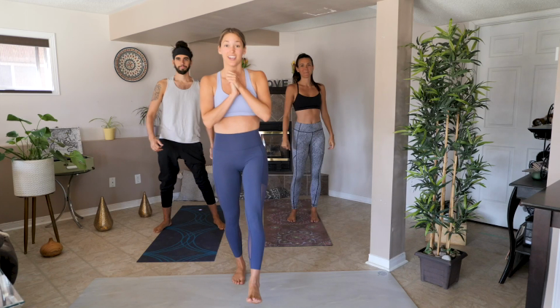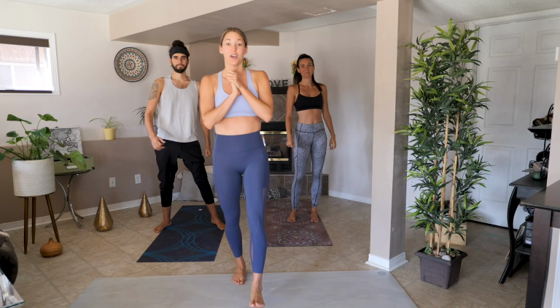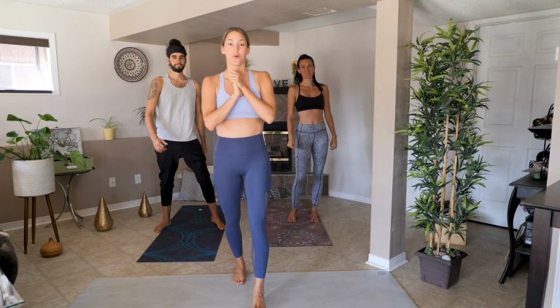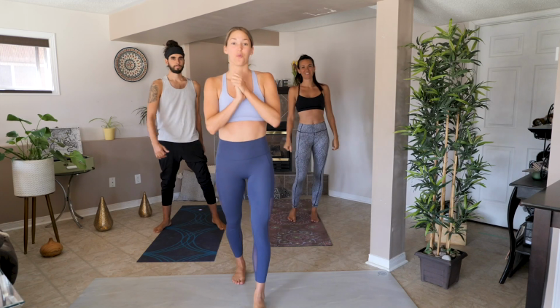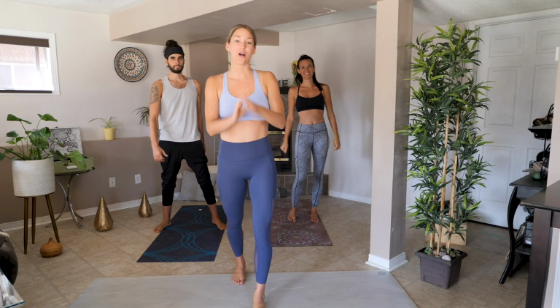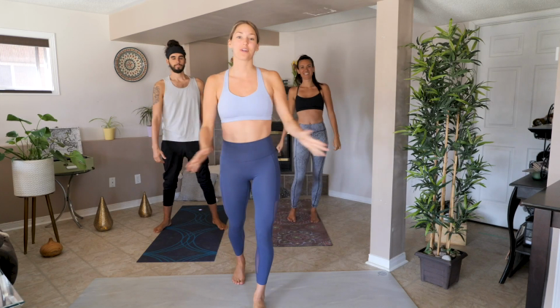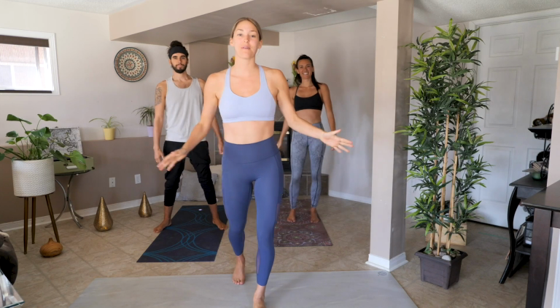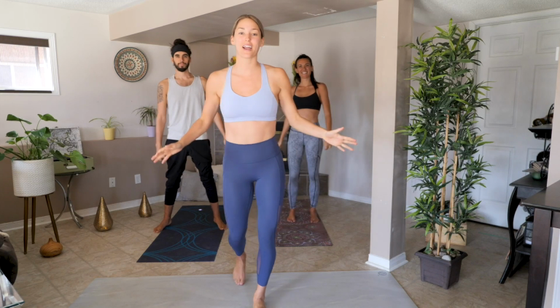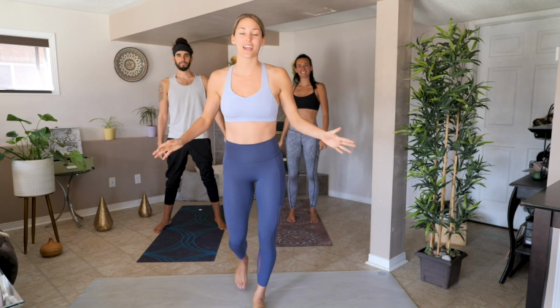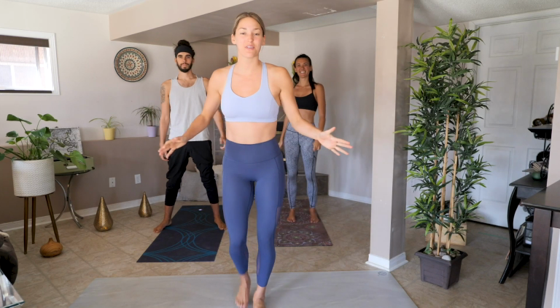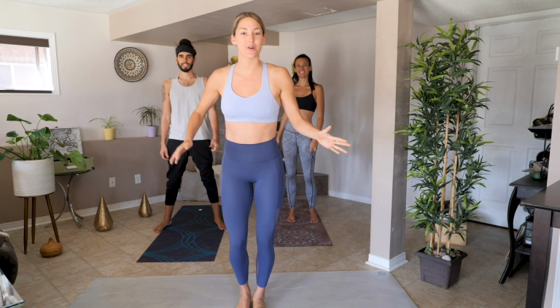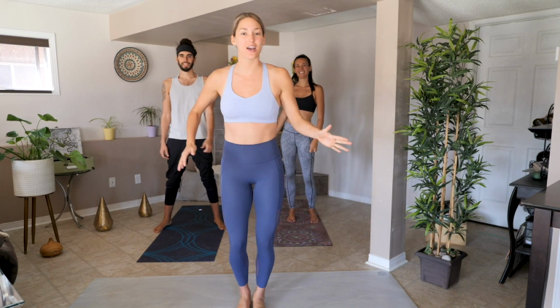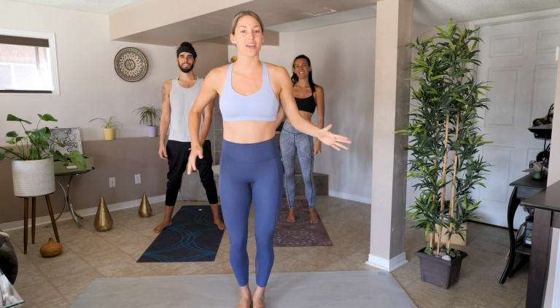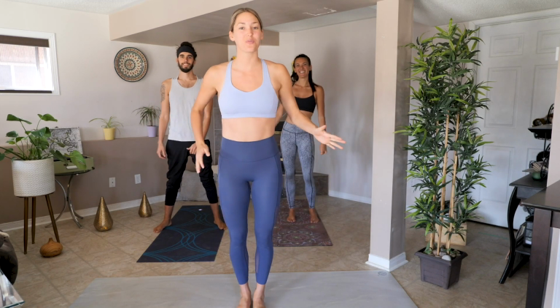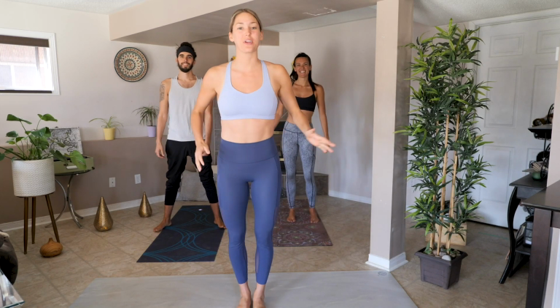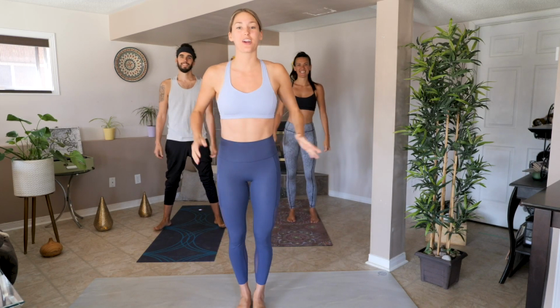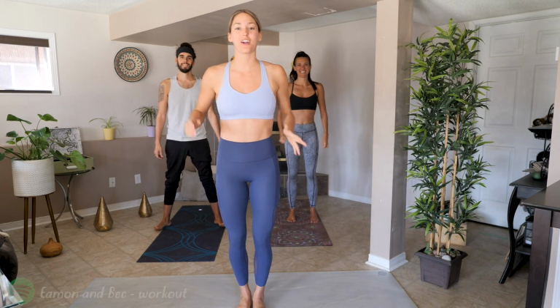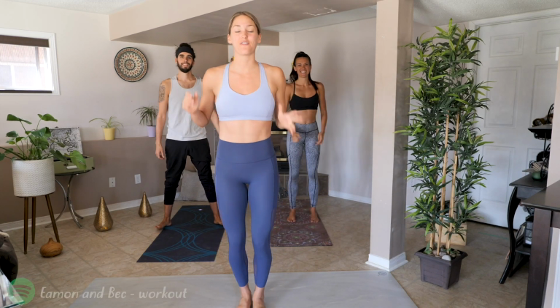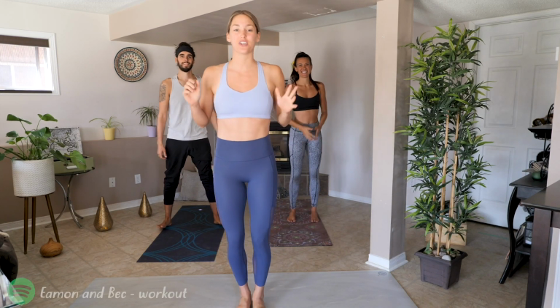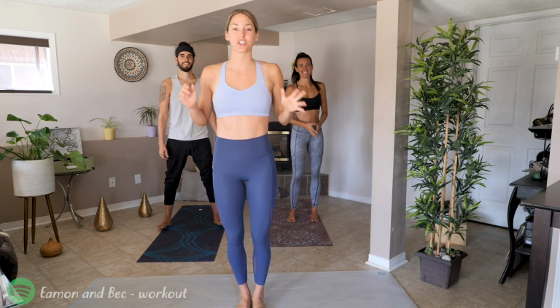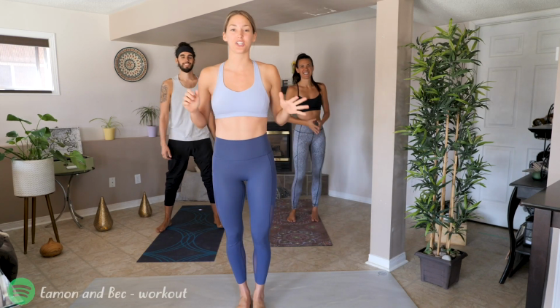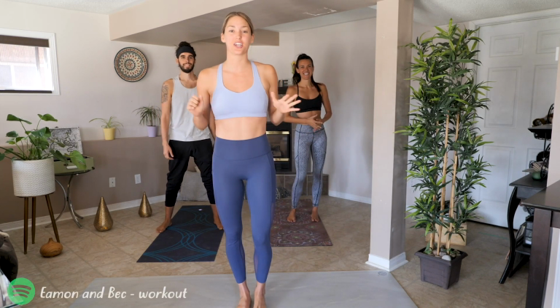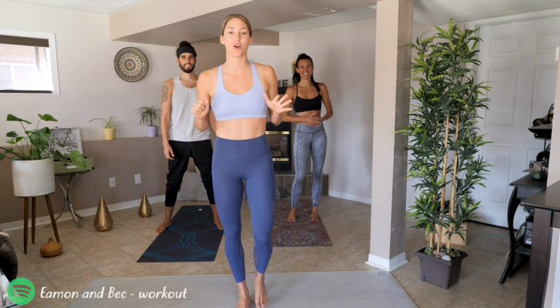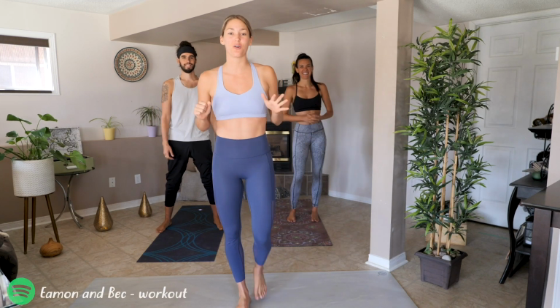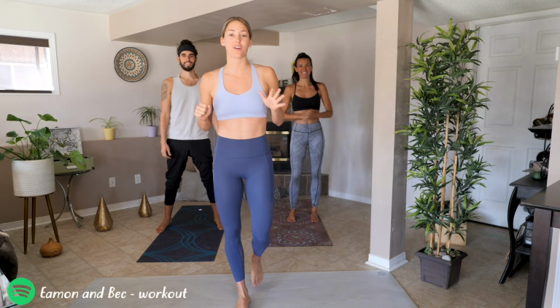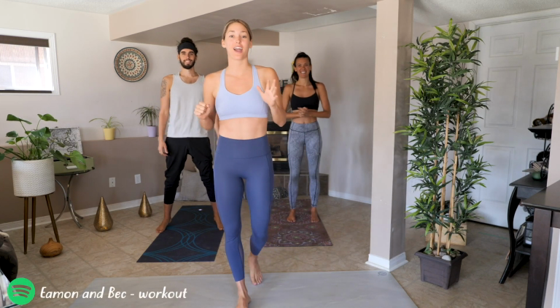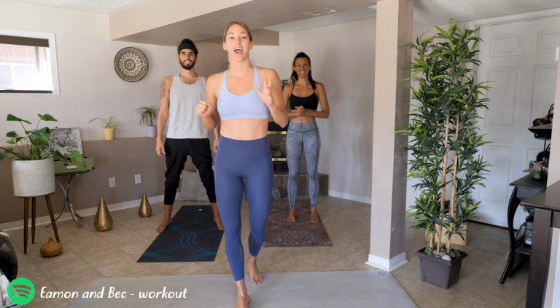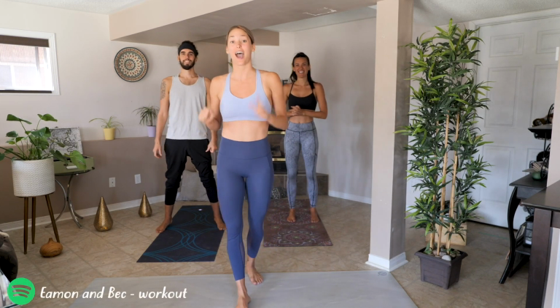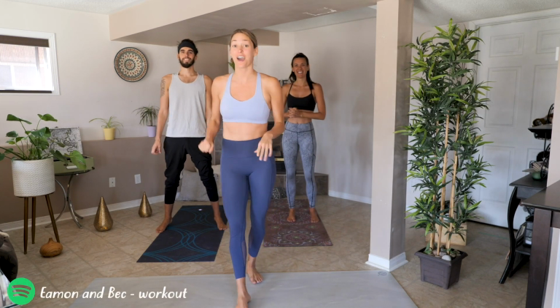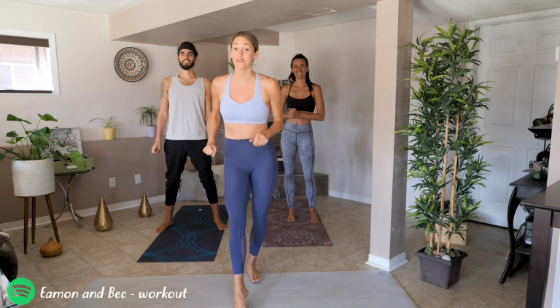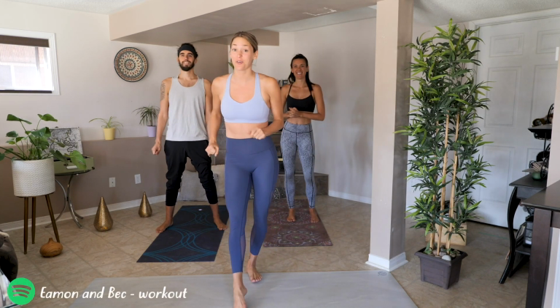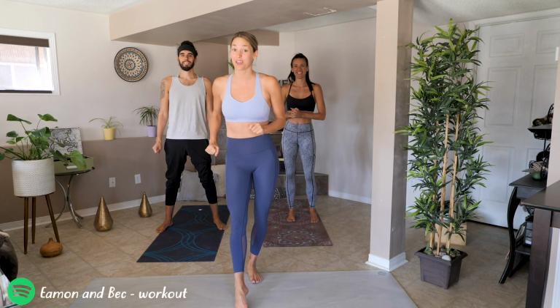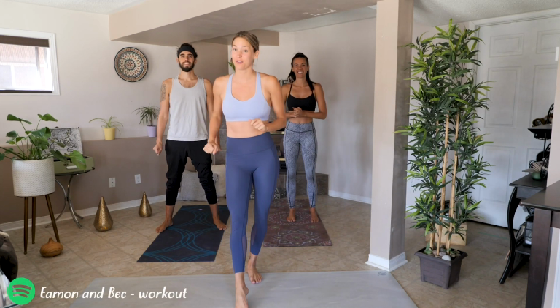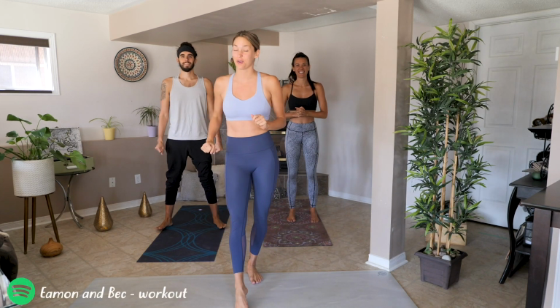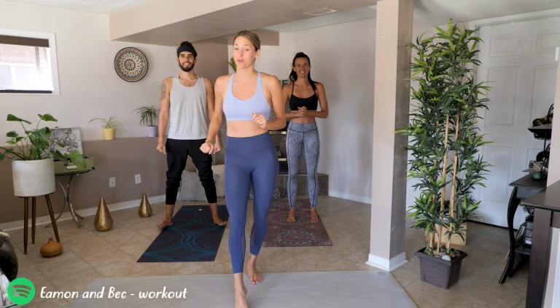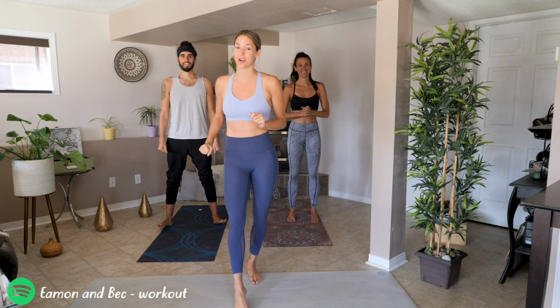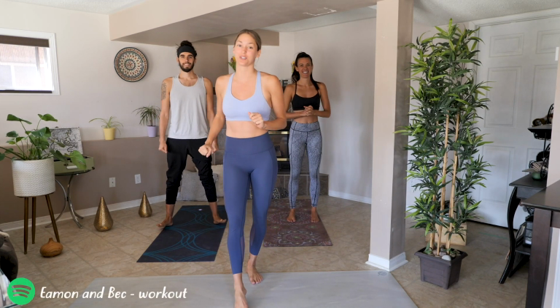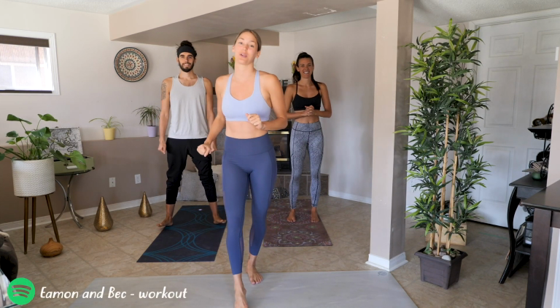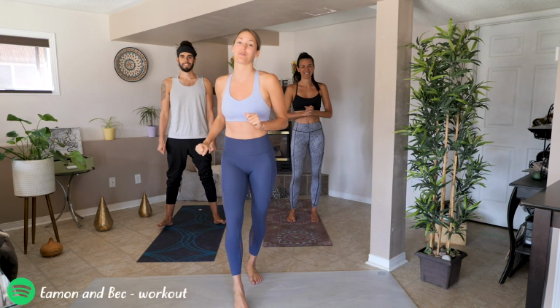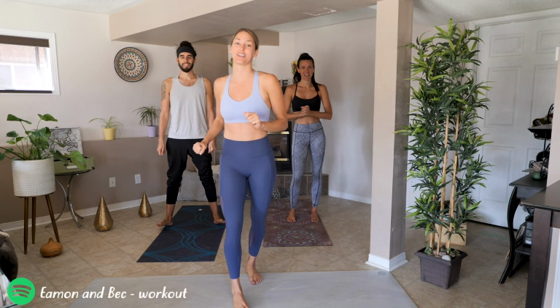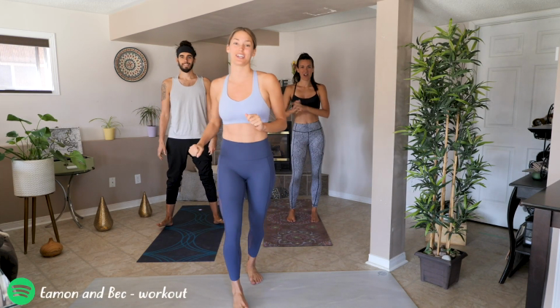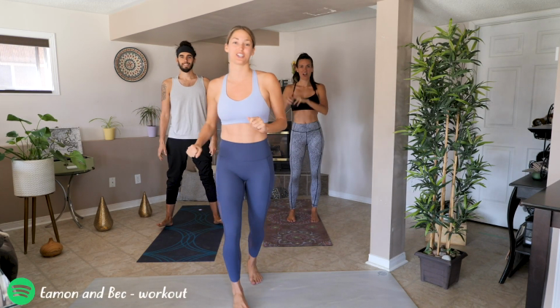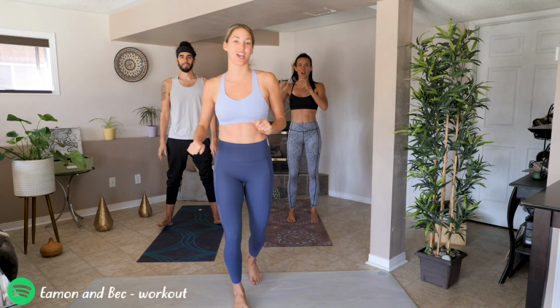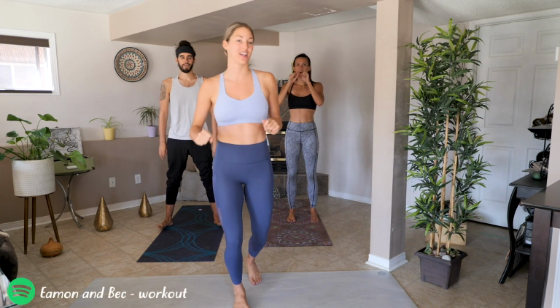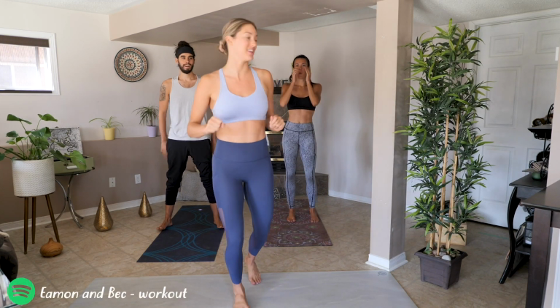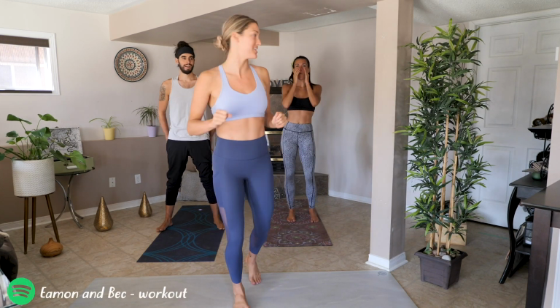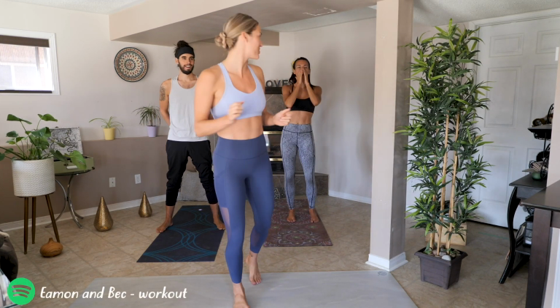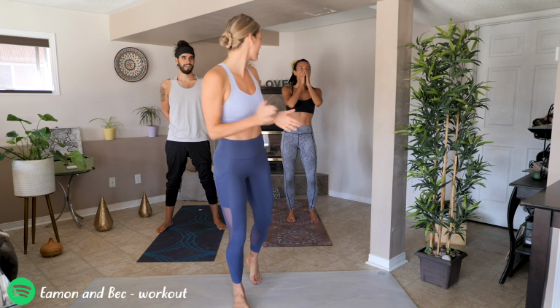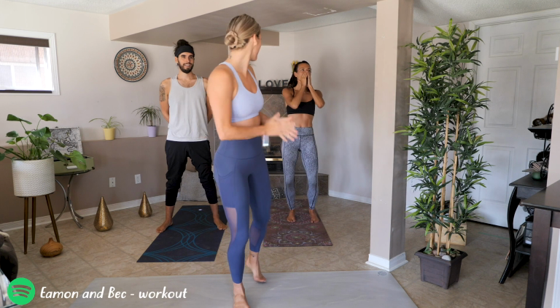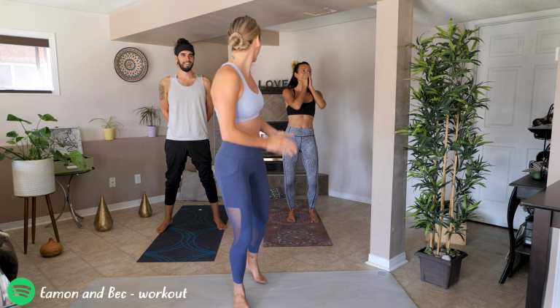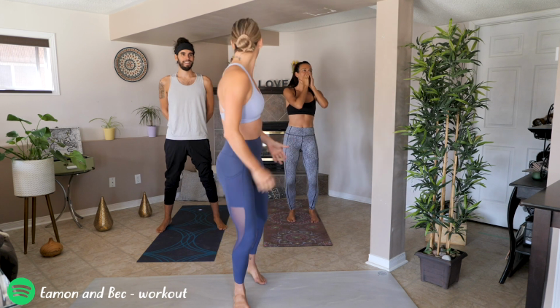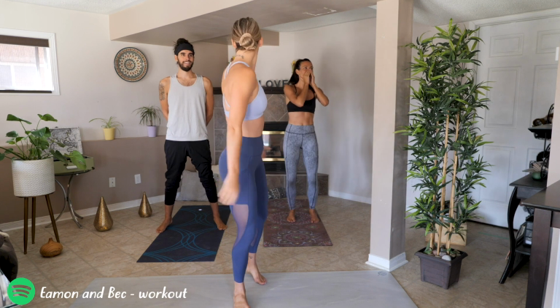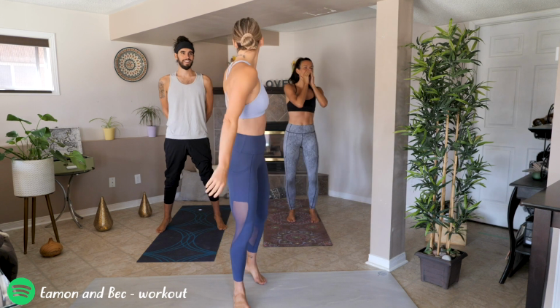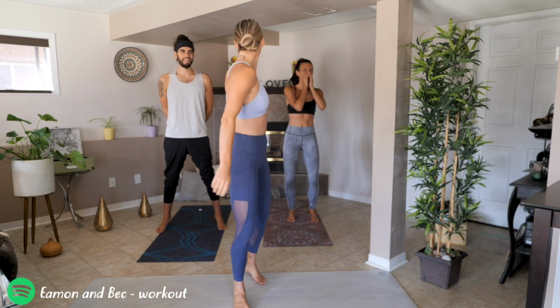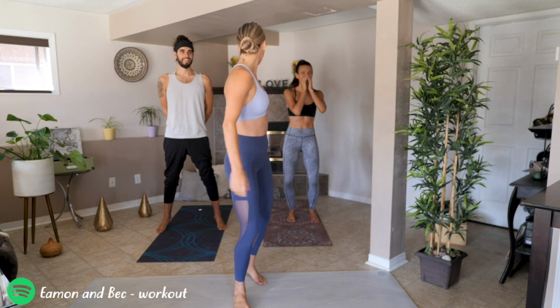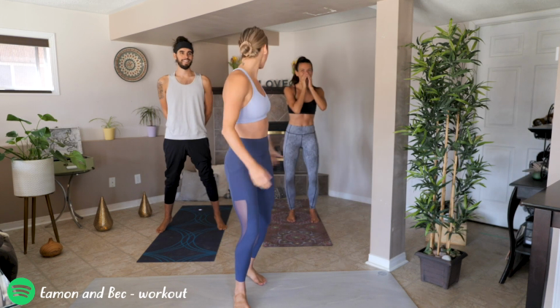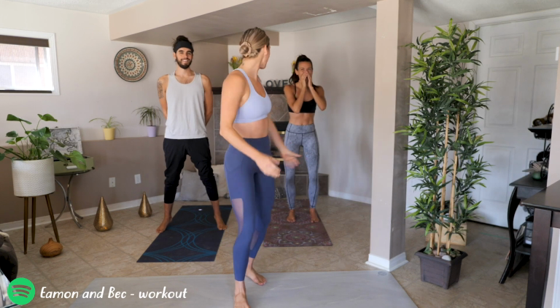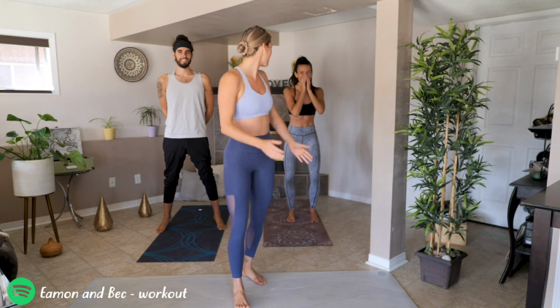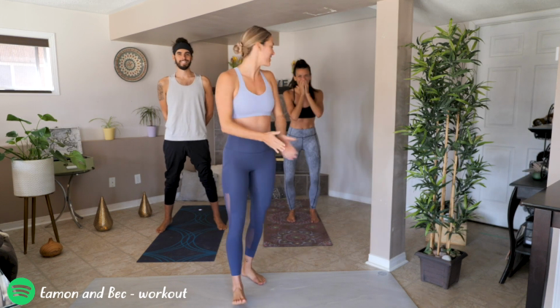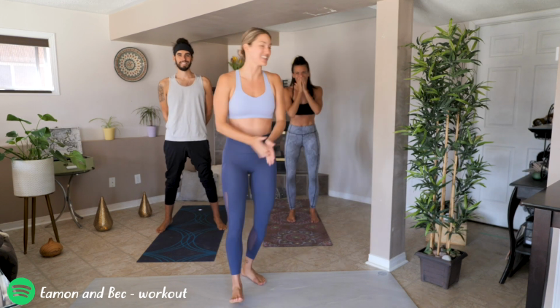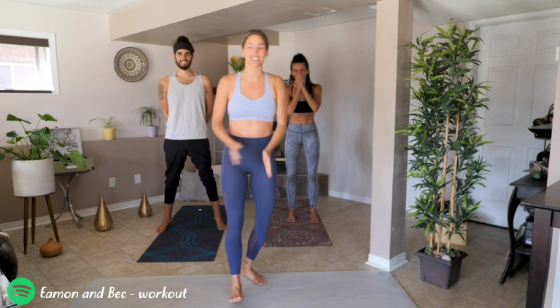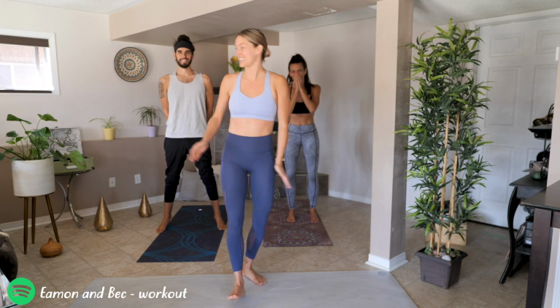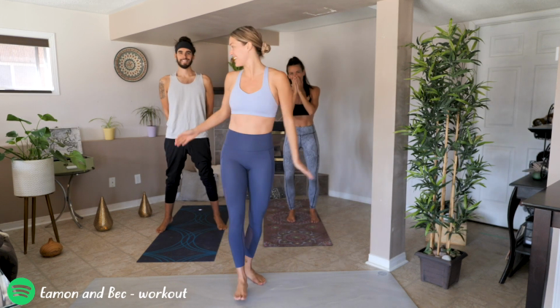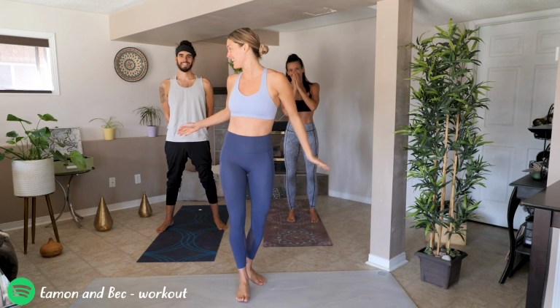Welcome back everyone! We are officially over halfway through our 21 day challenge. How are you feeling, team?